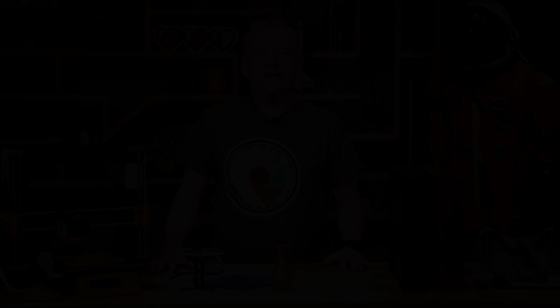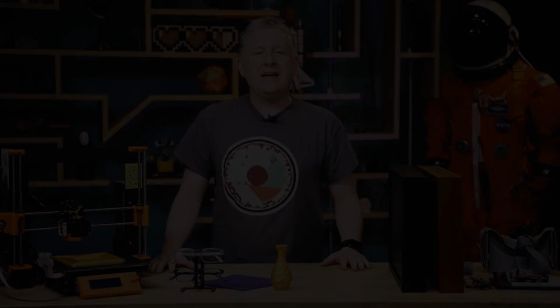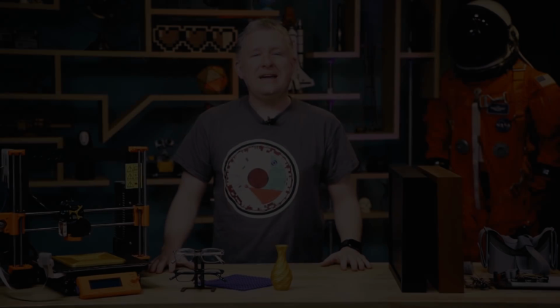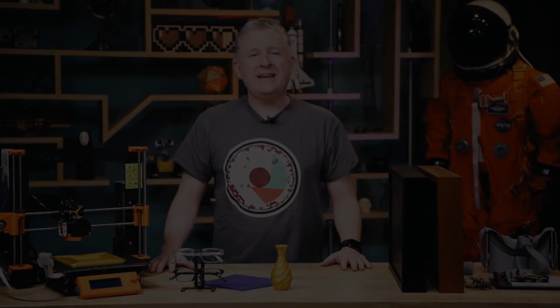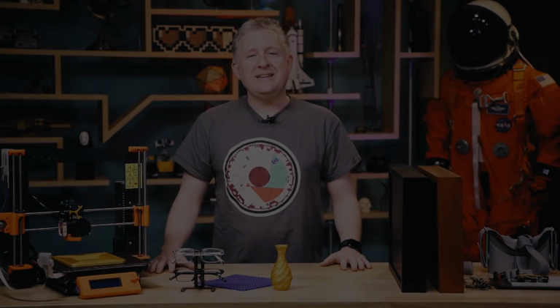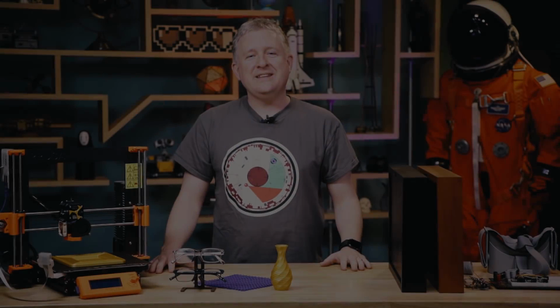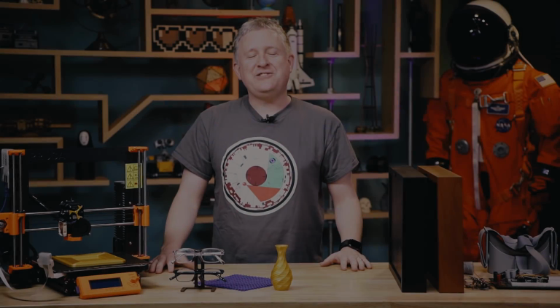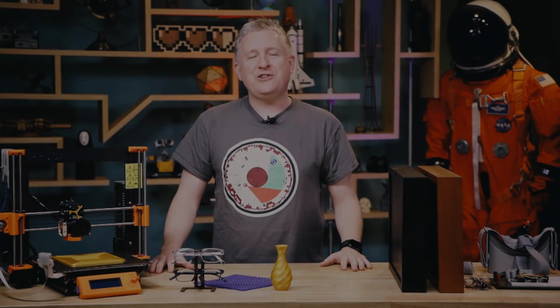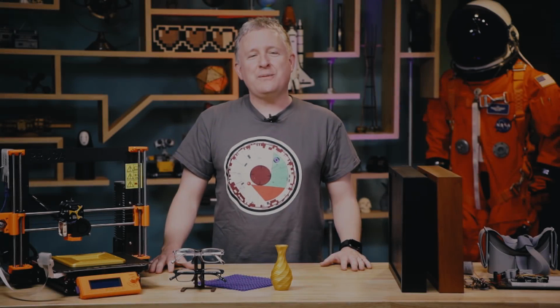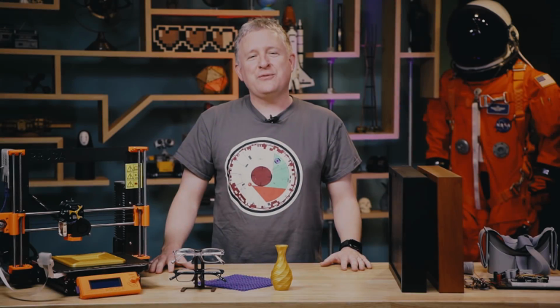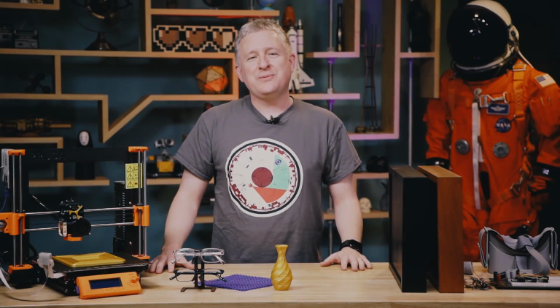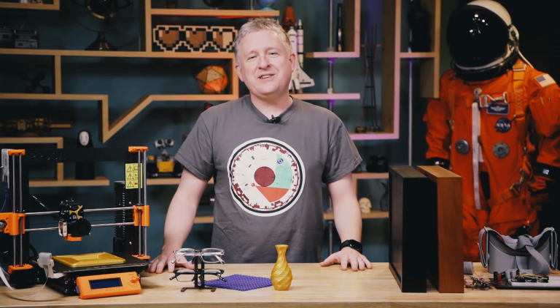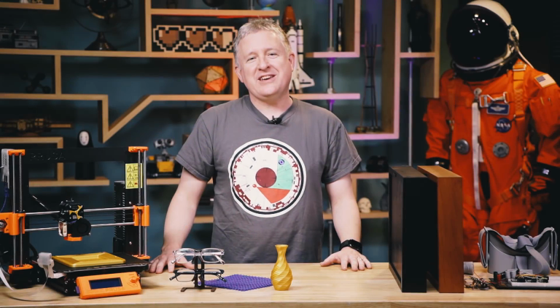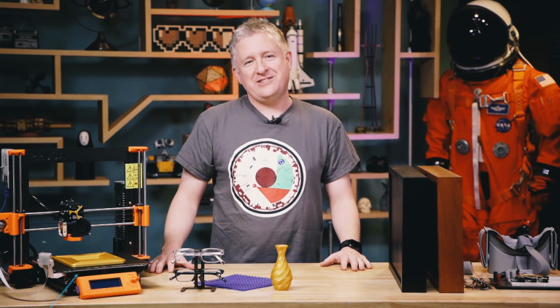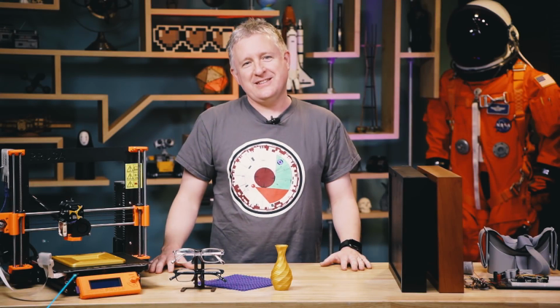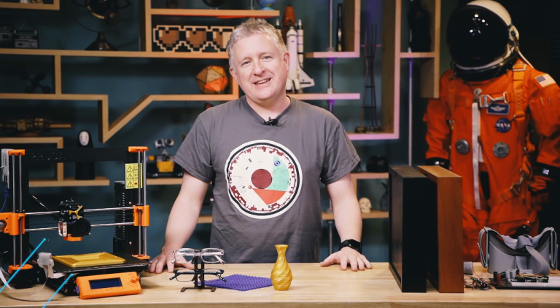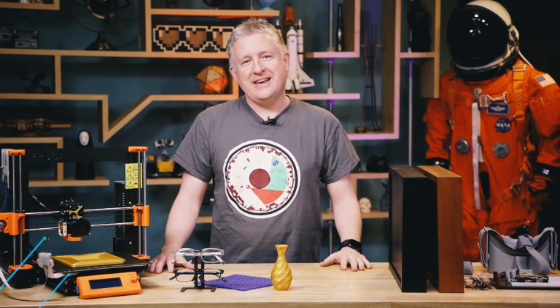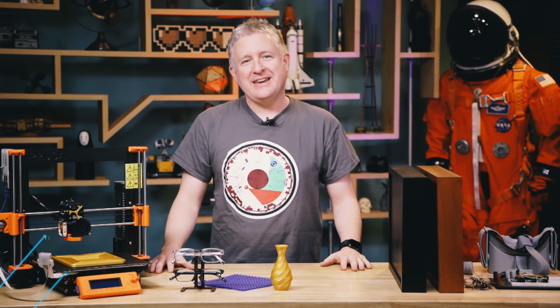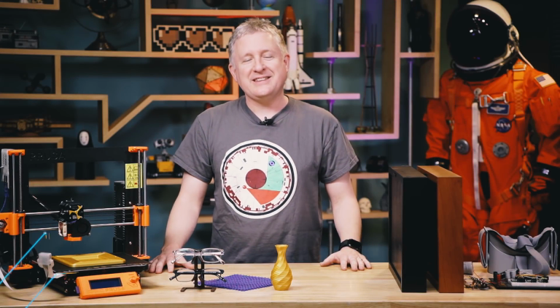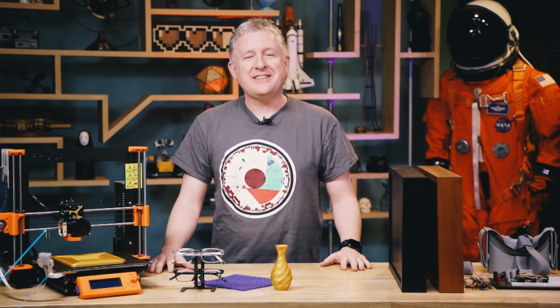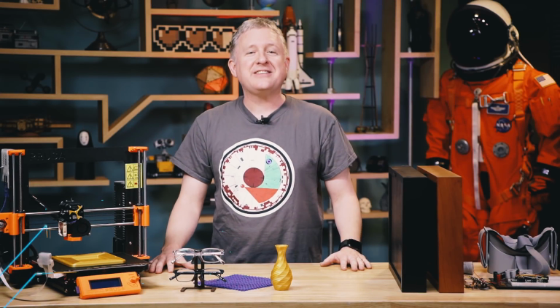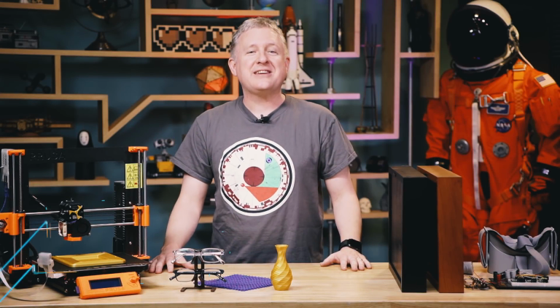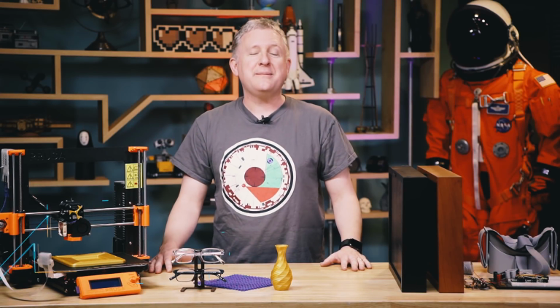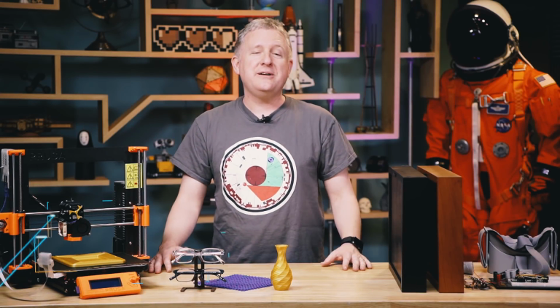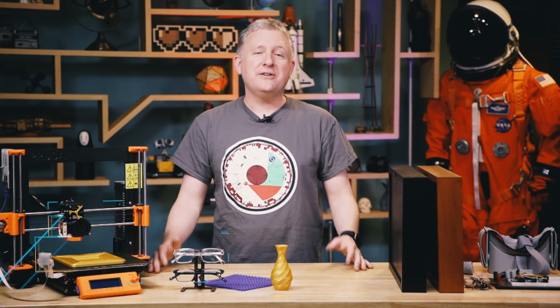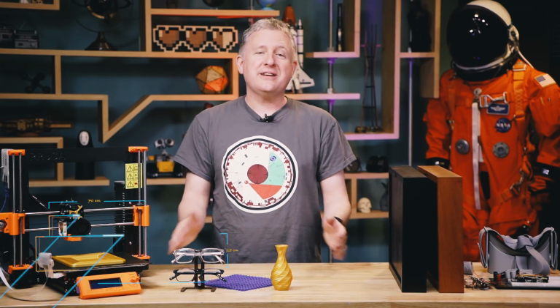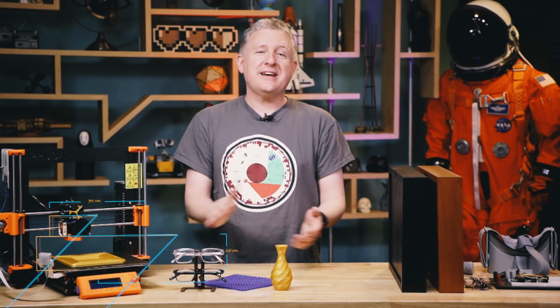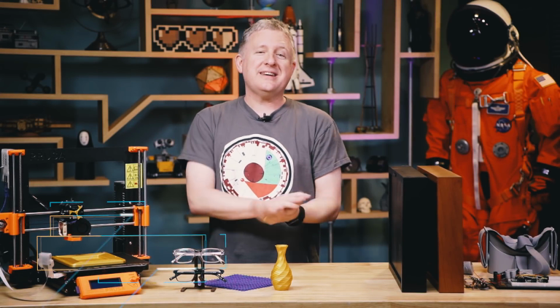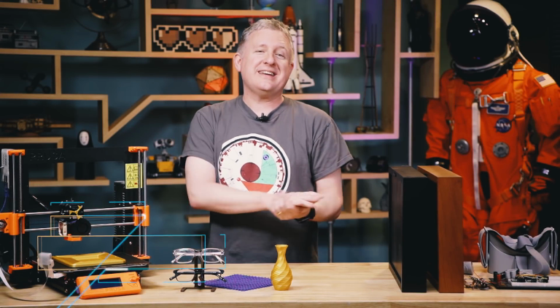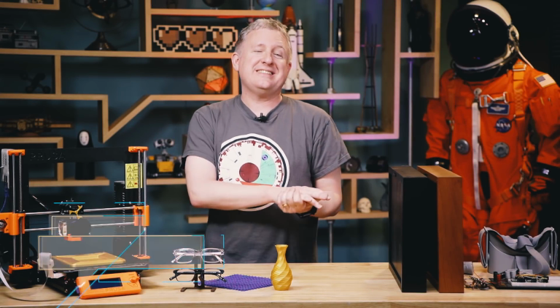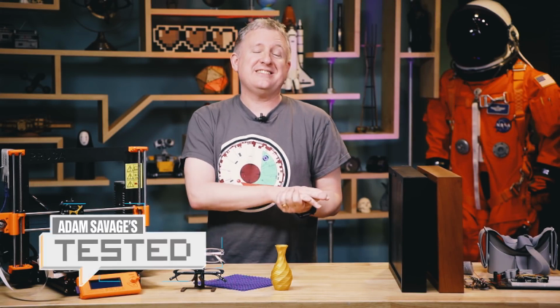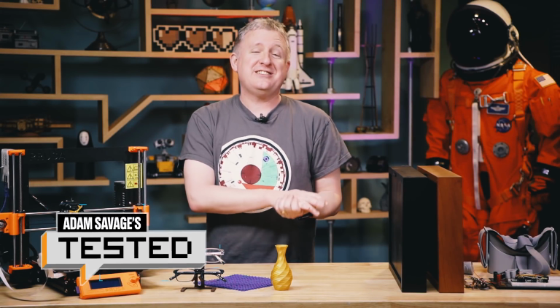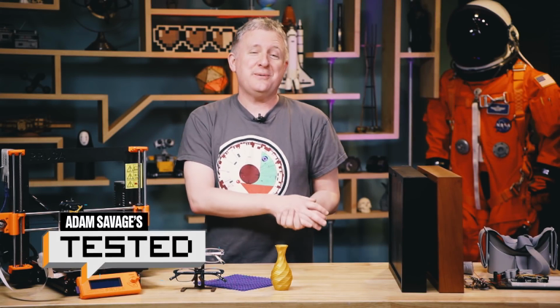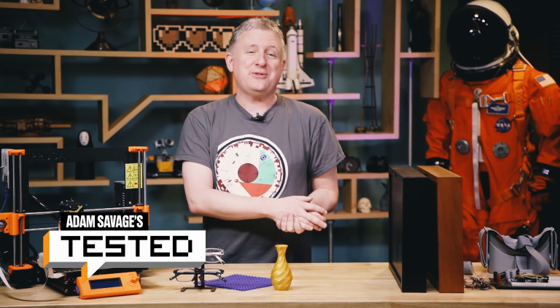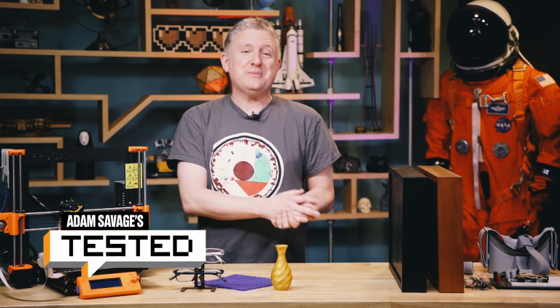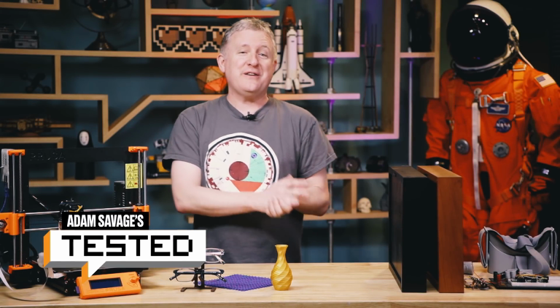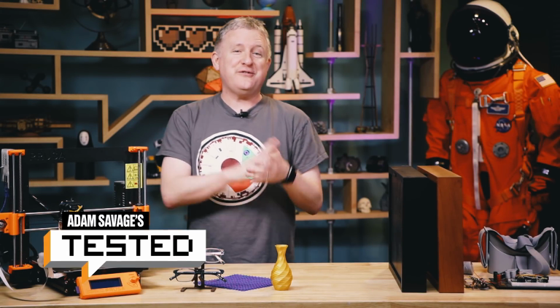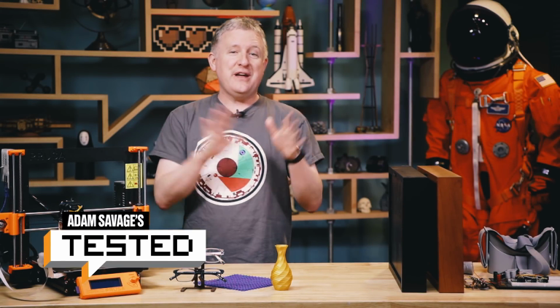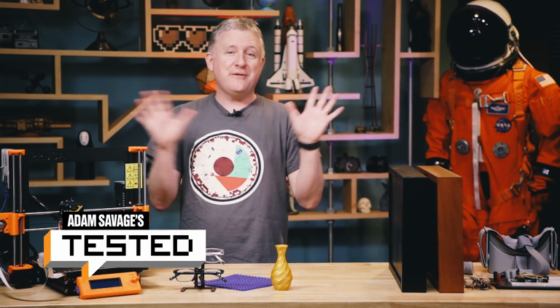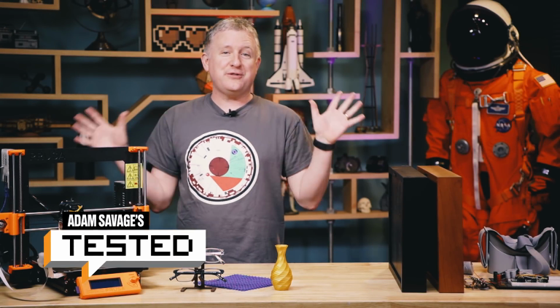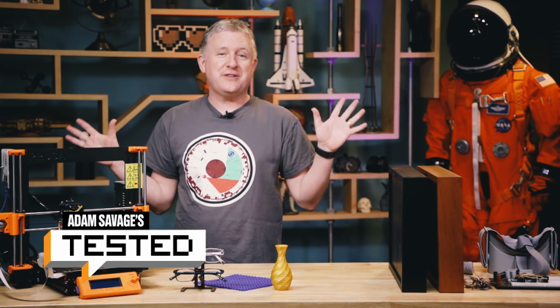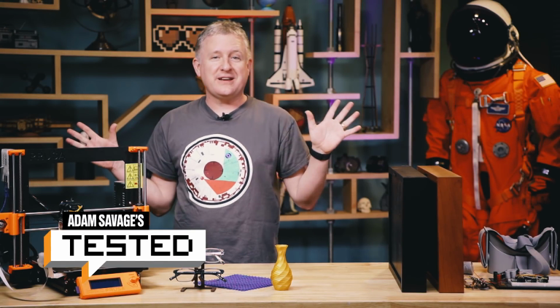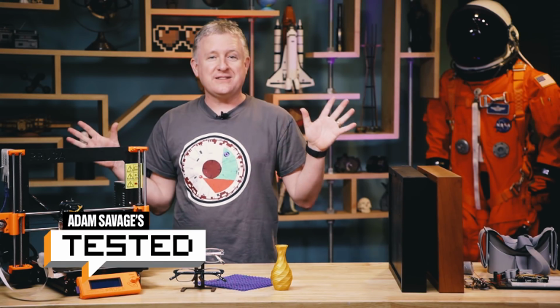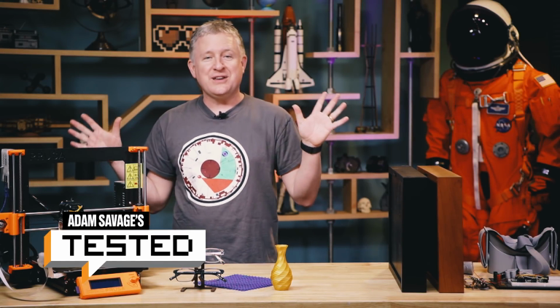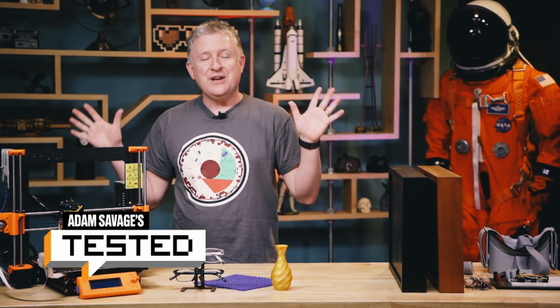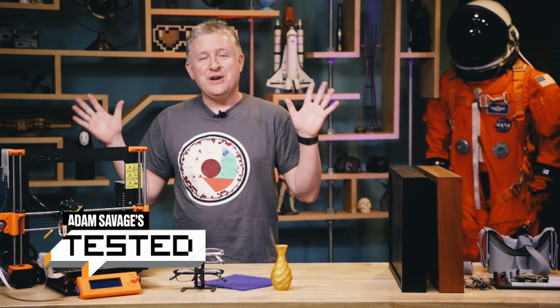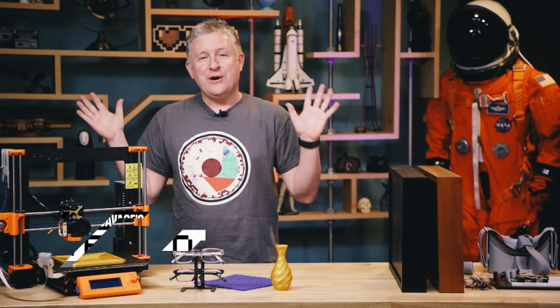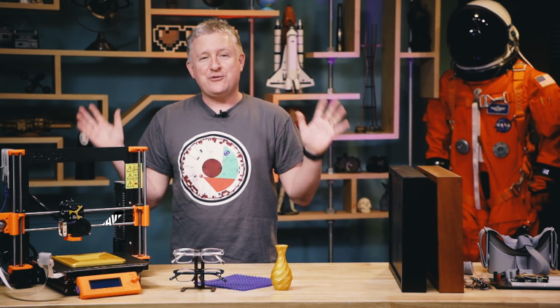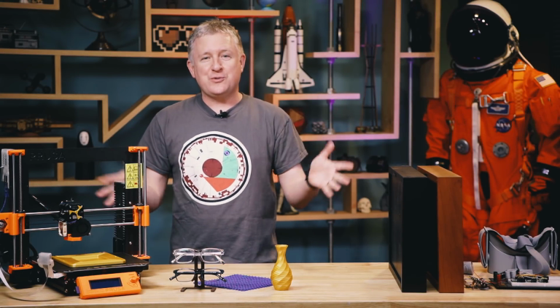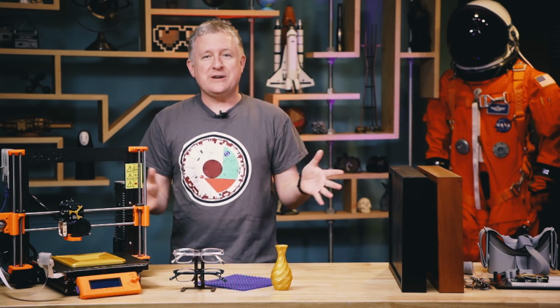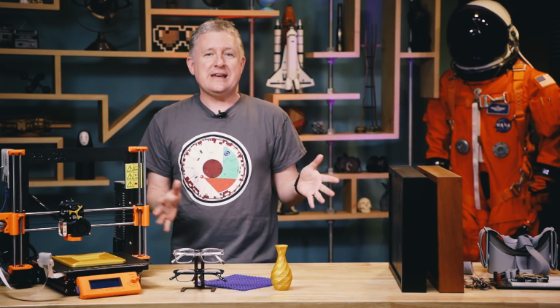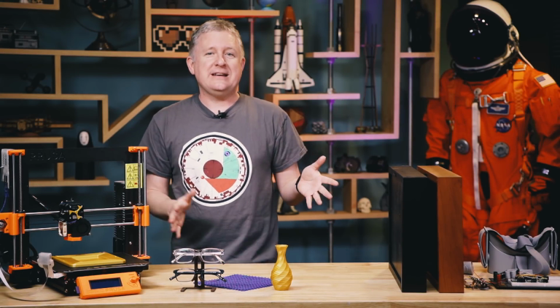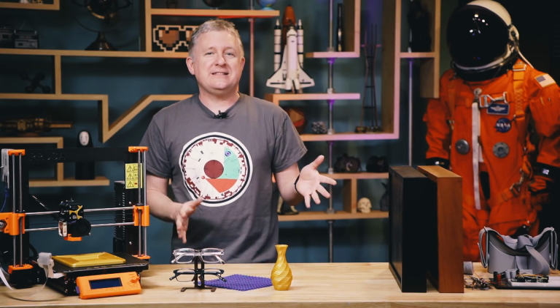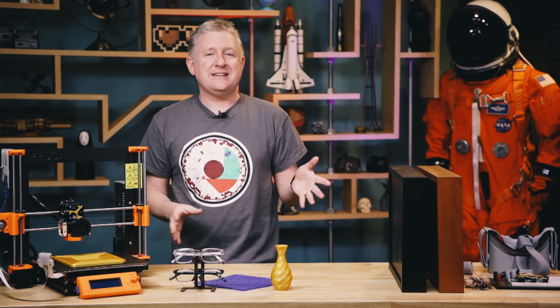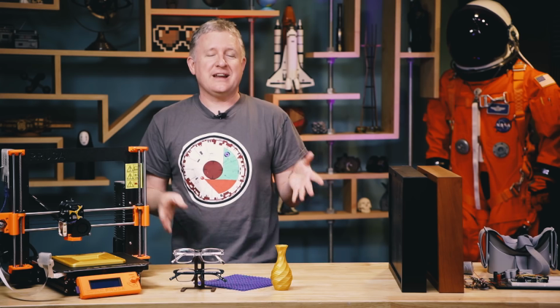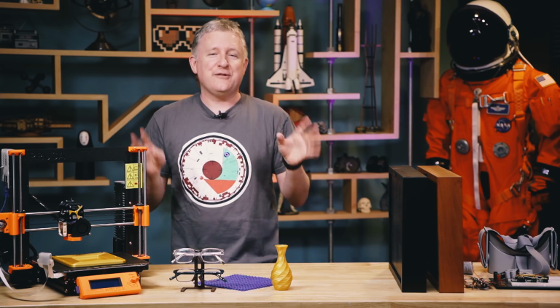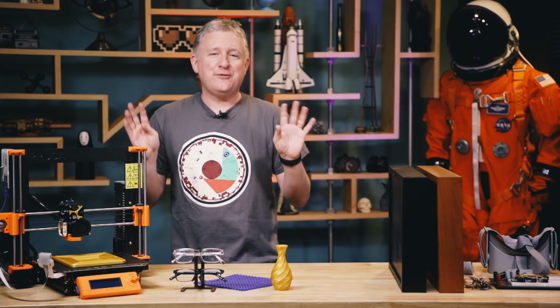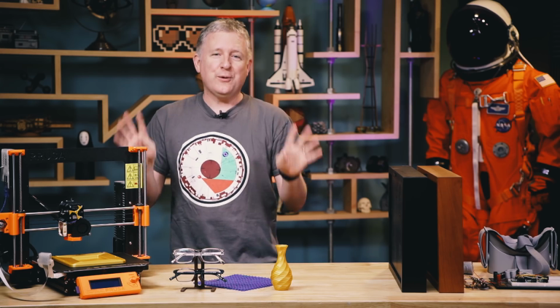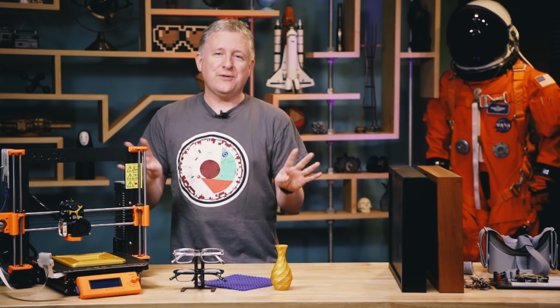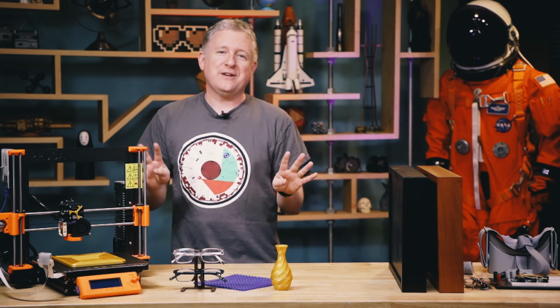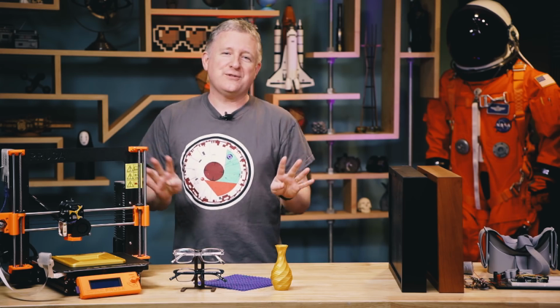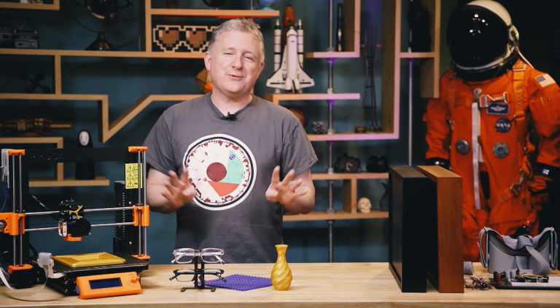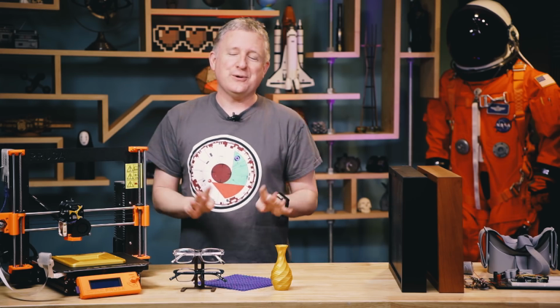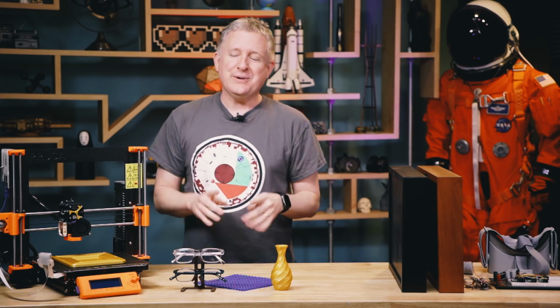Hey, it's Jeremy from Tested, and it's that time of year again — I get to share with you my favorite things of 2018. I have four things for you.